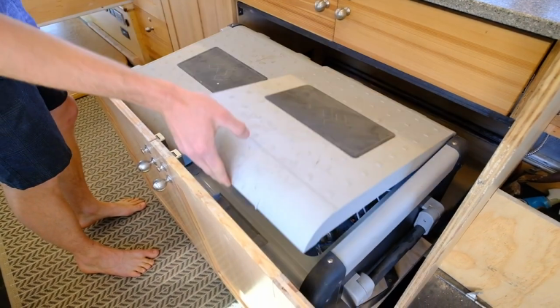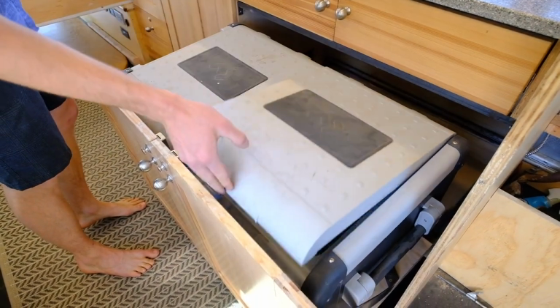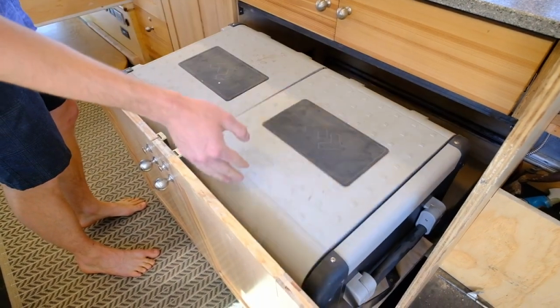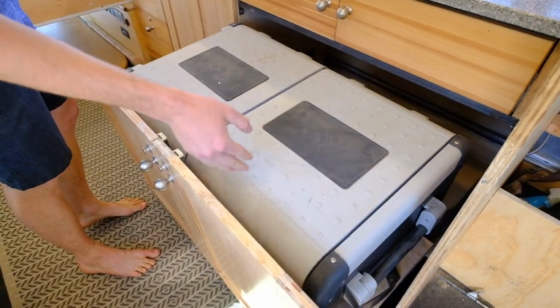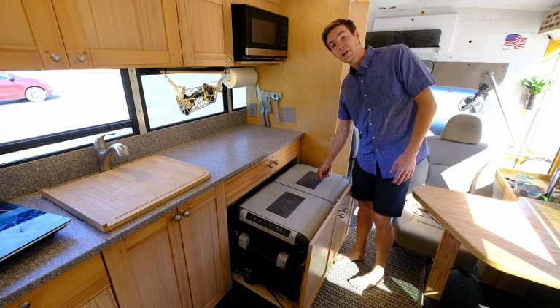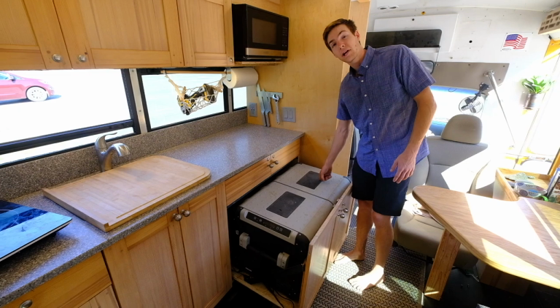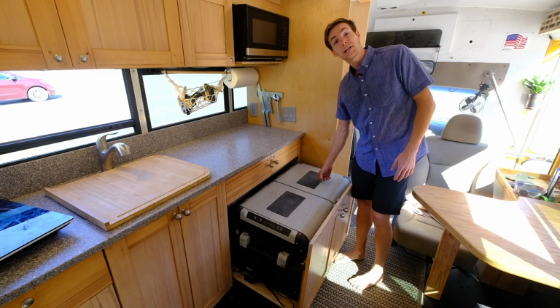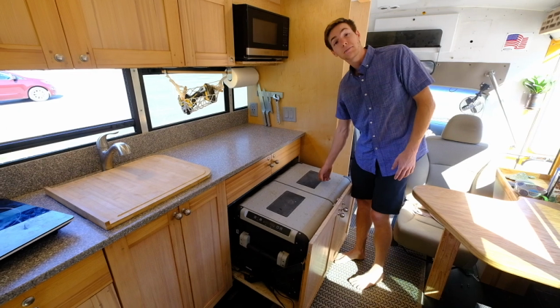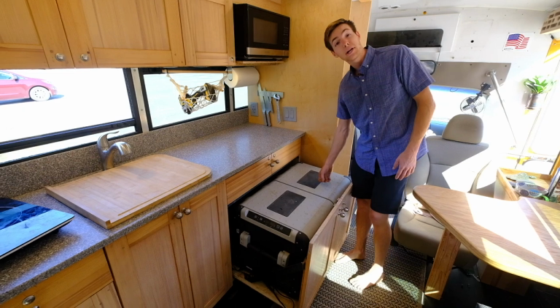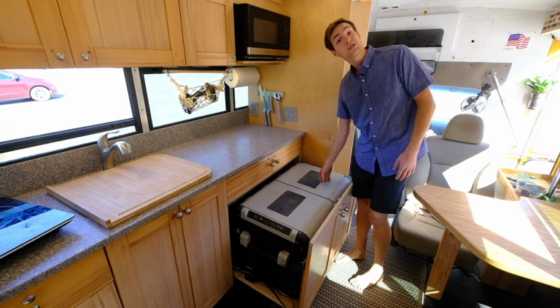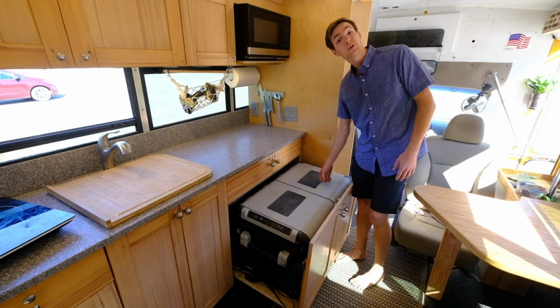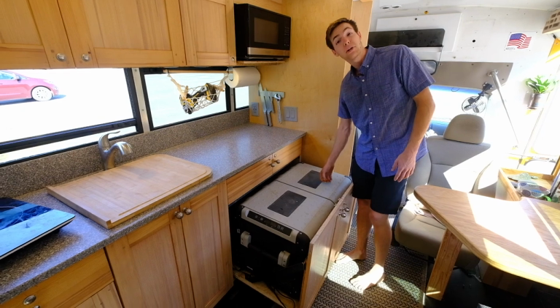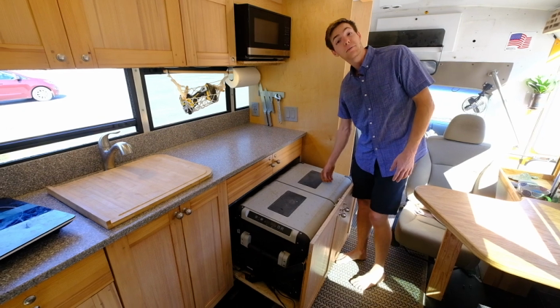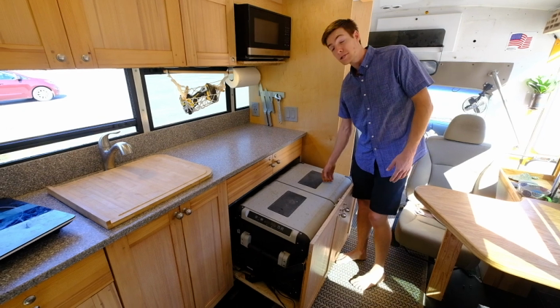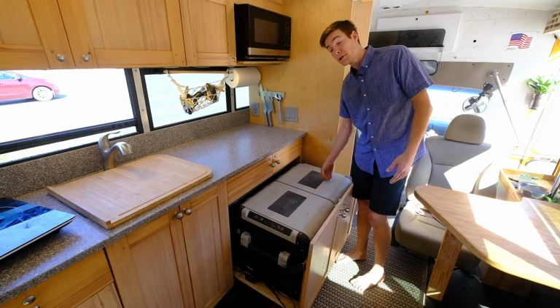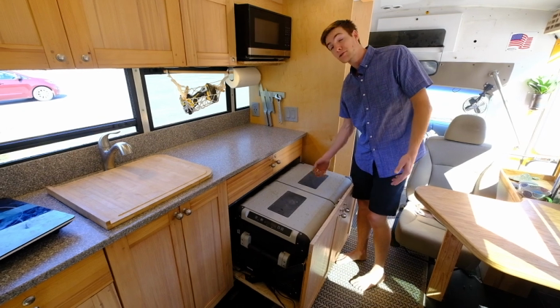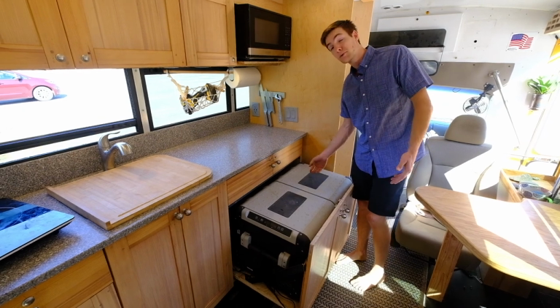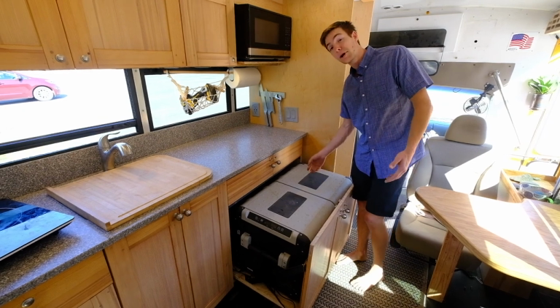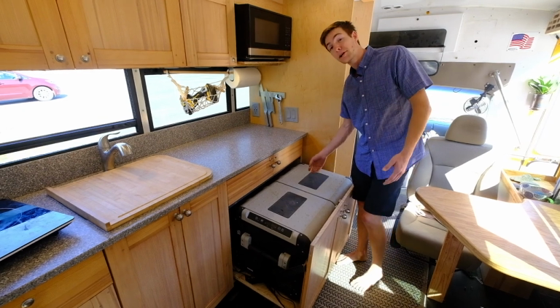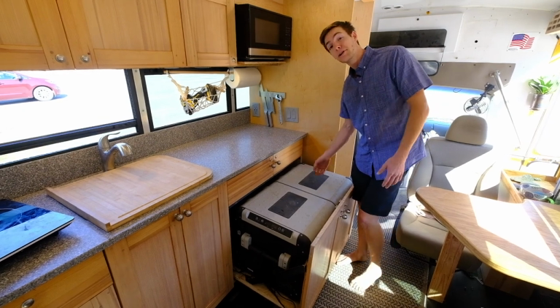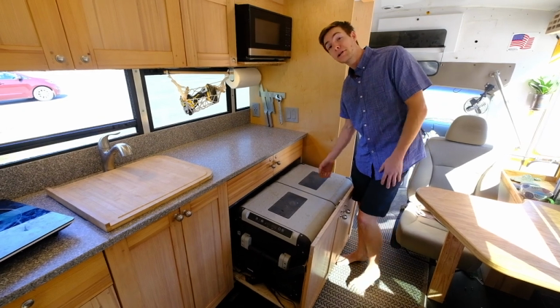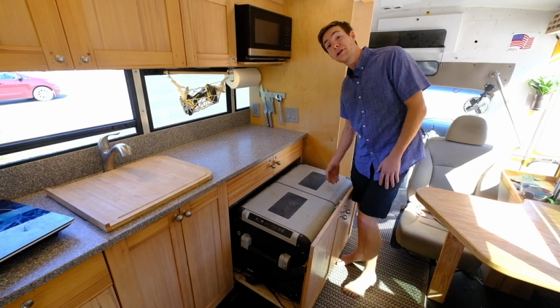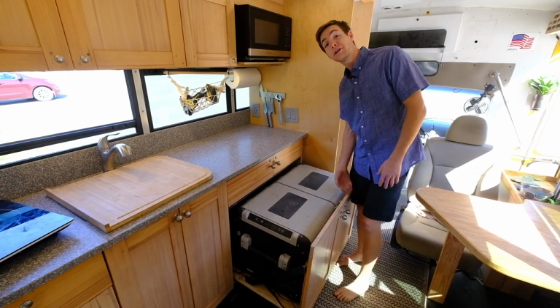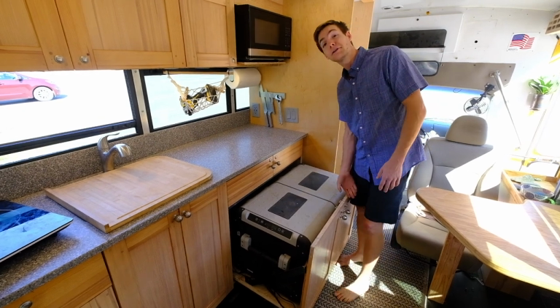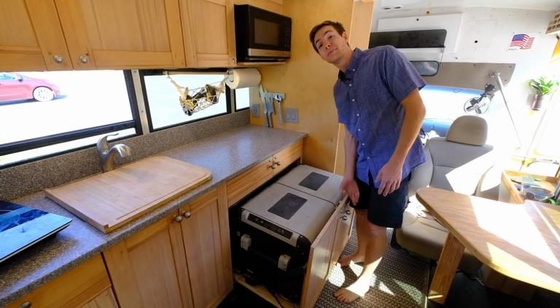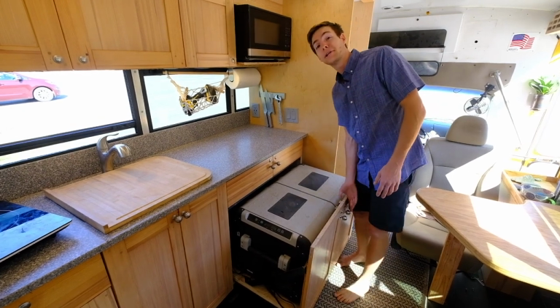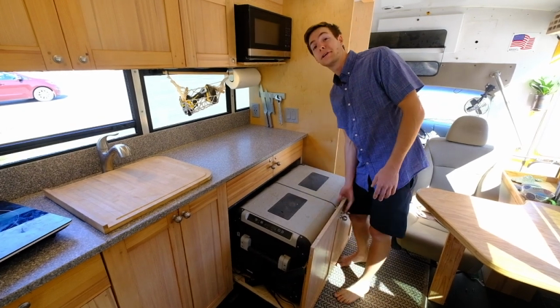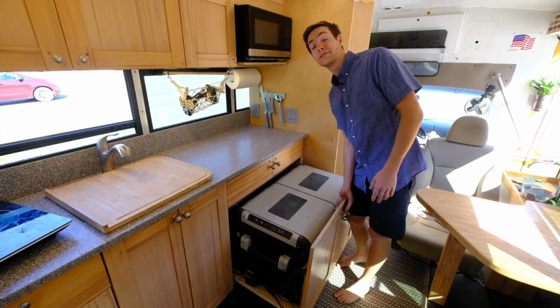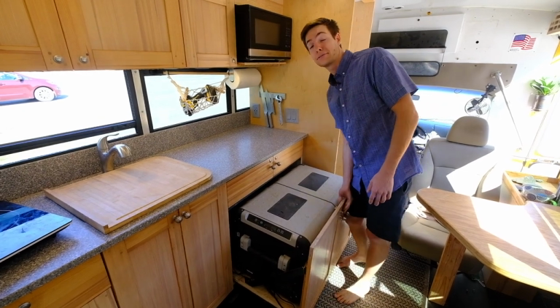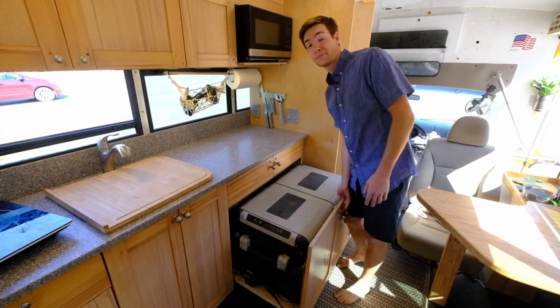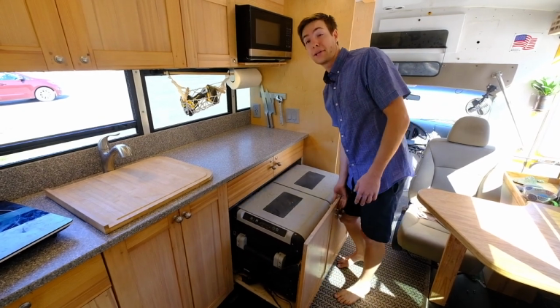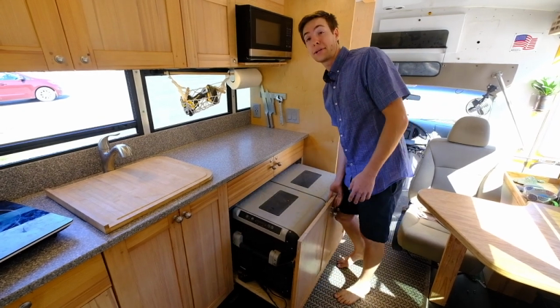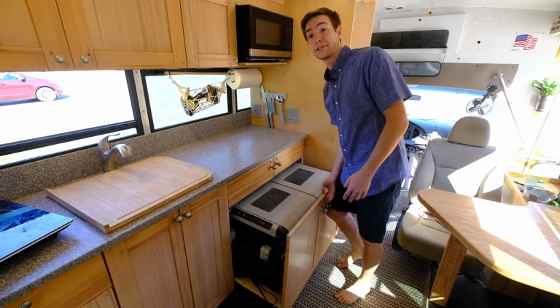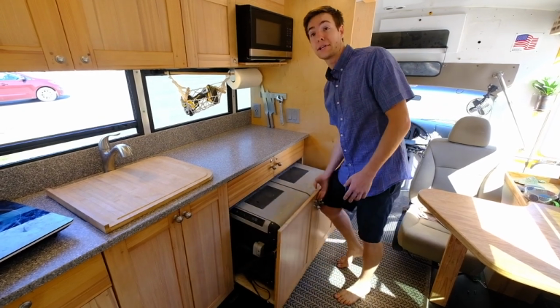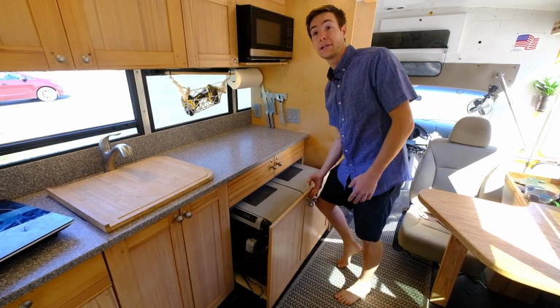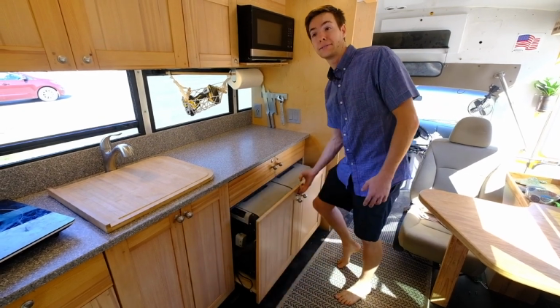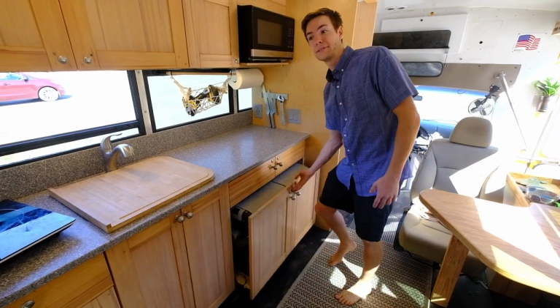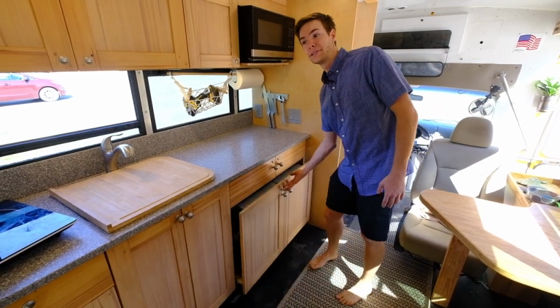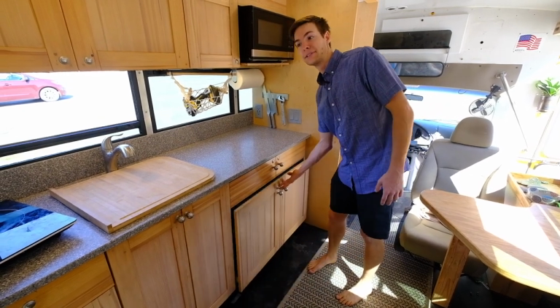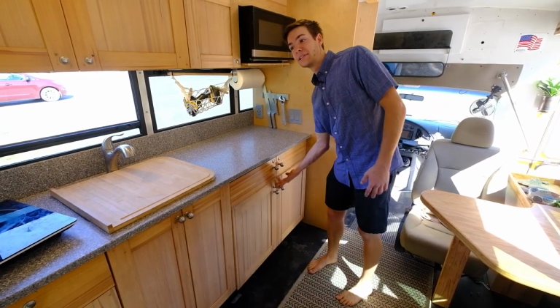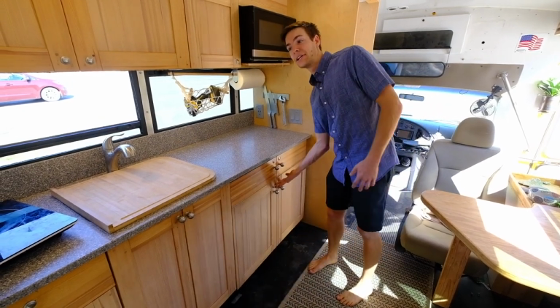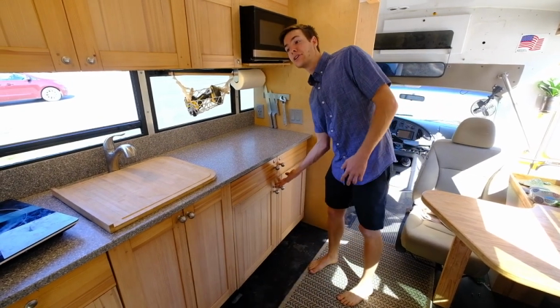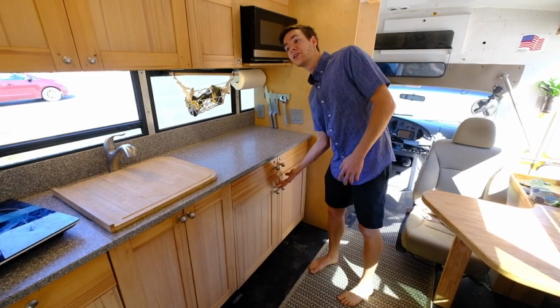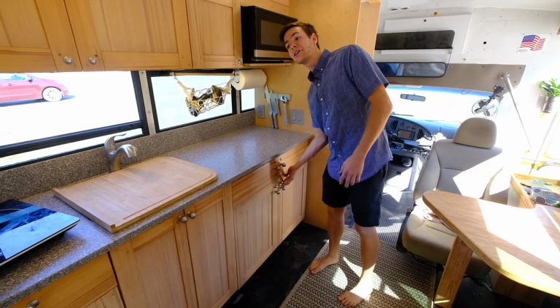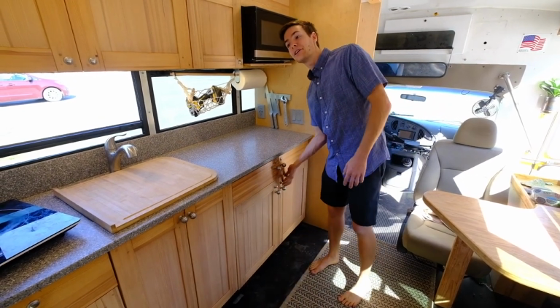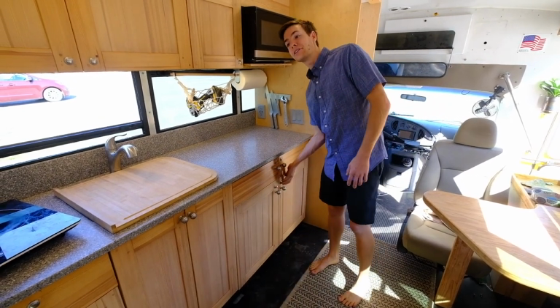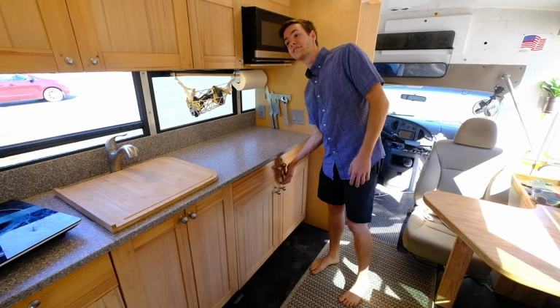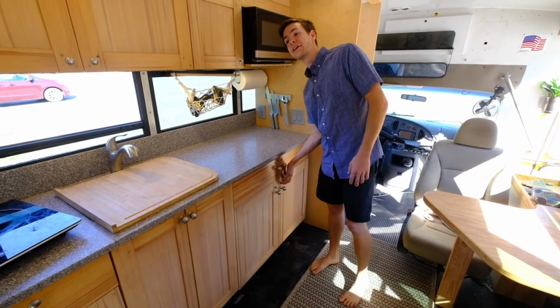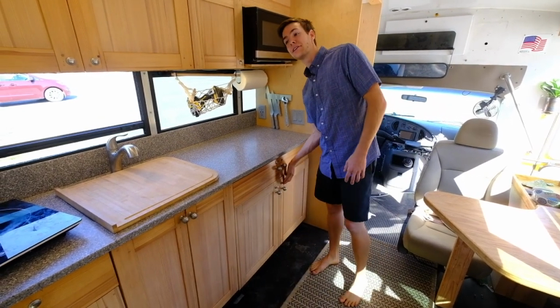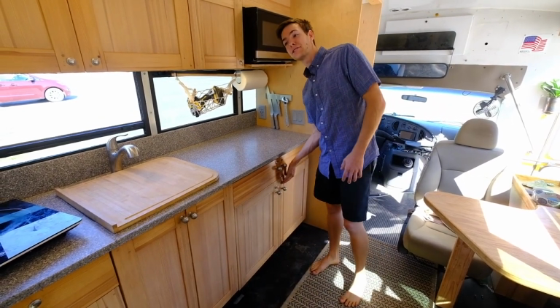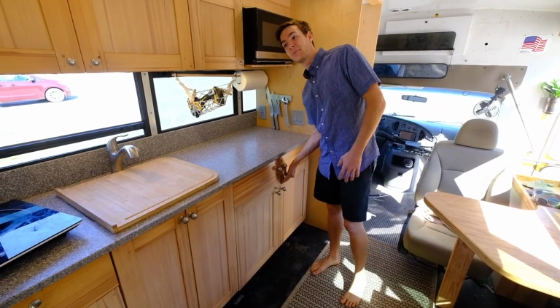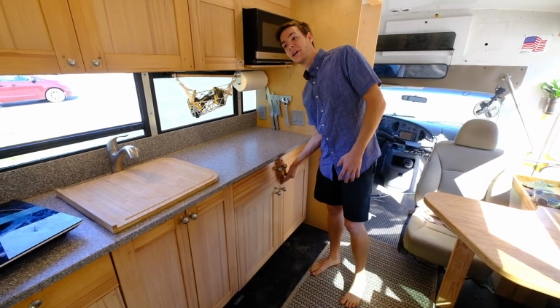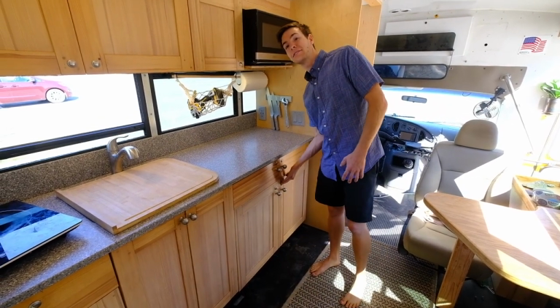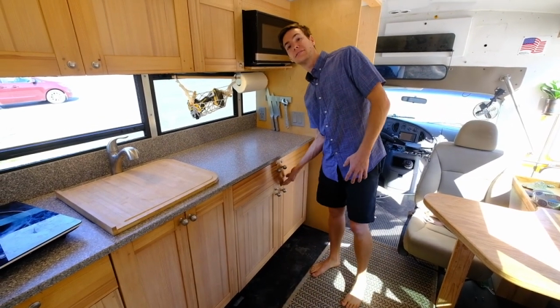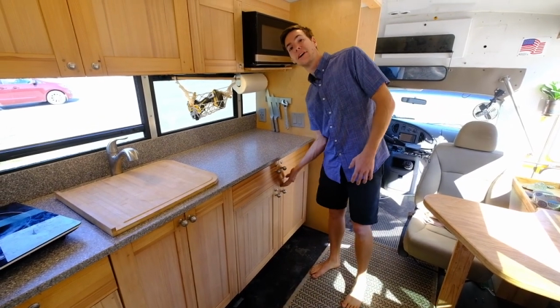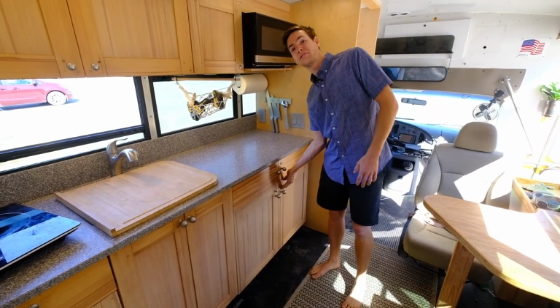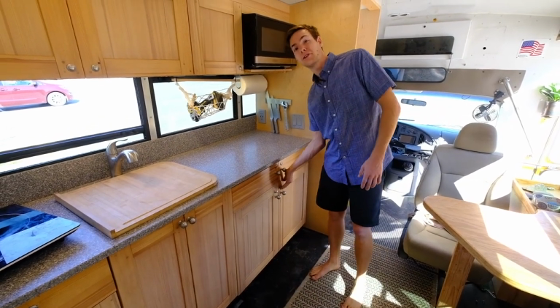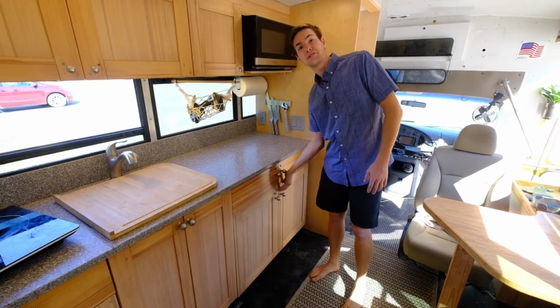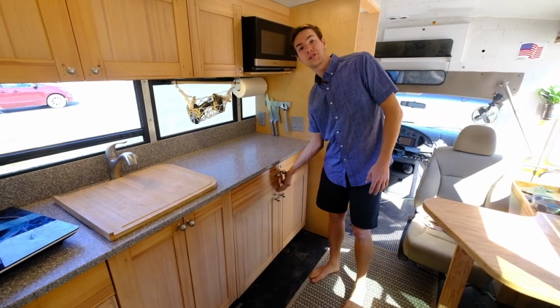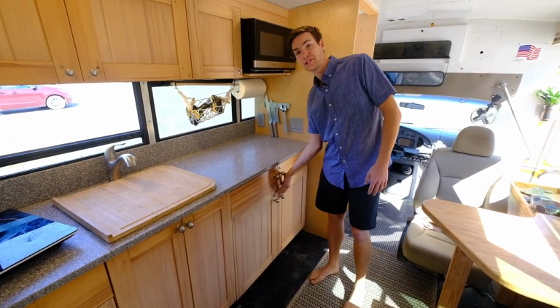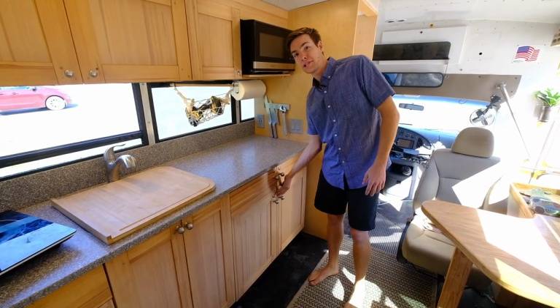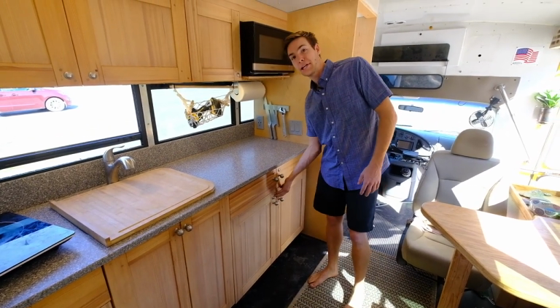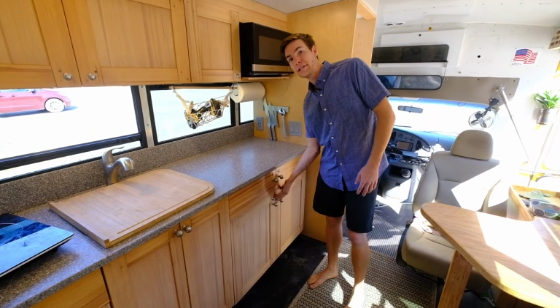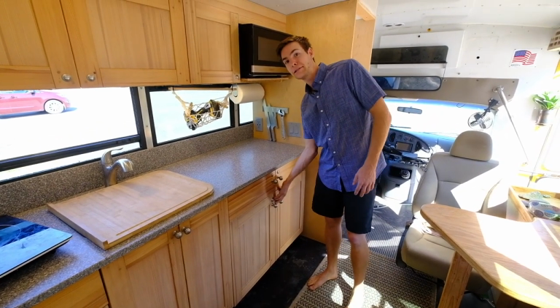Mostly I keep ice cream and seltzer water in here, because cooking is nice, but leftovers just get eaten.